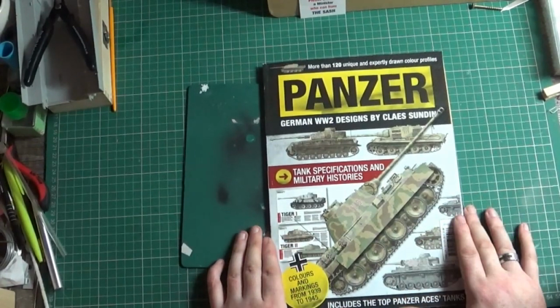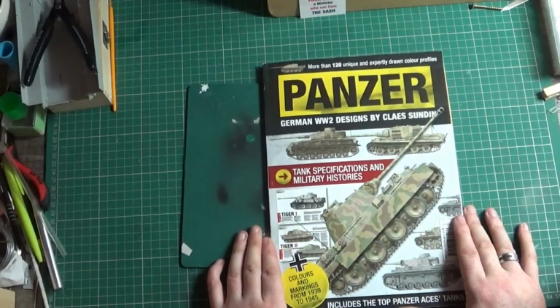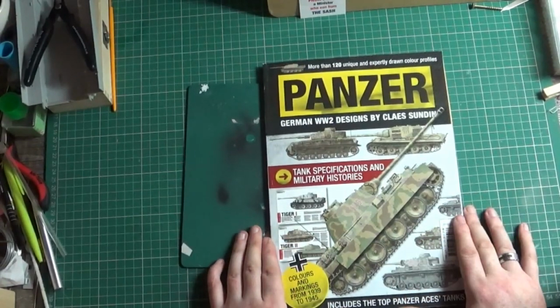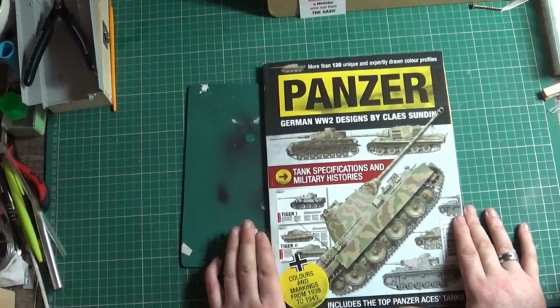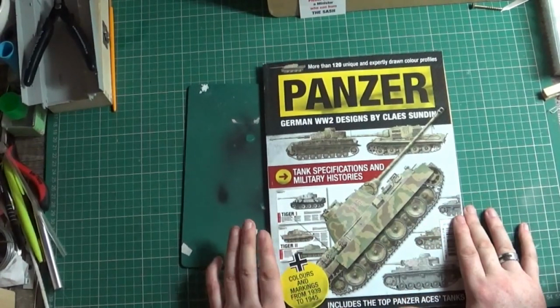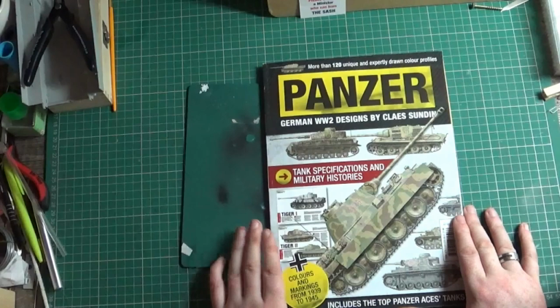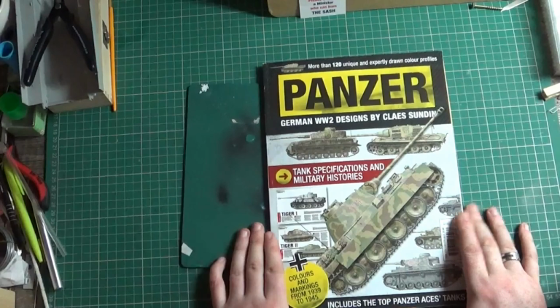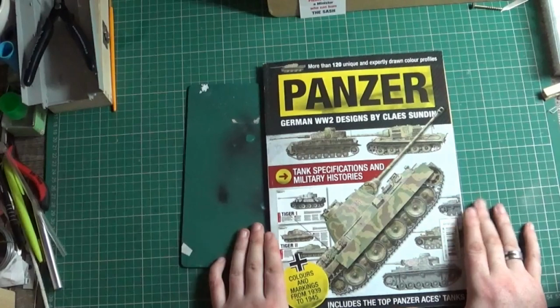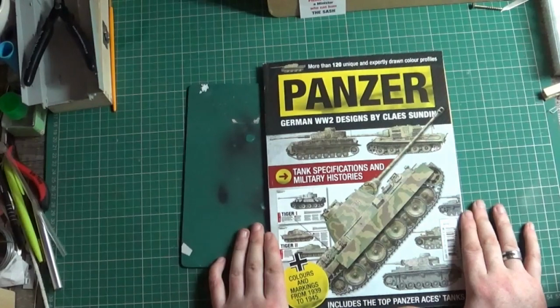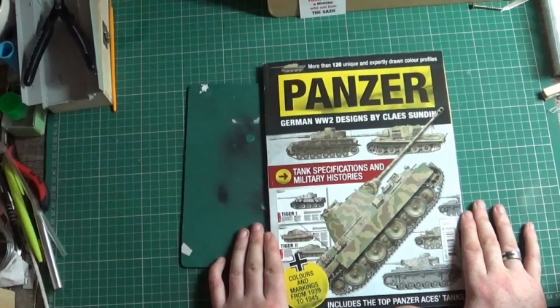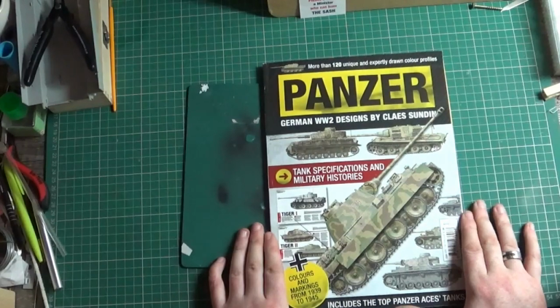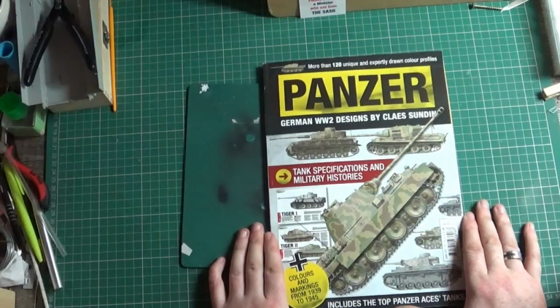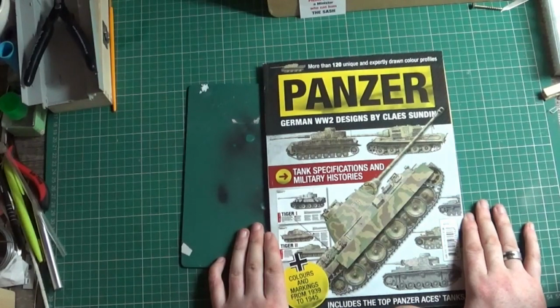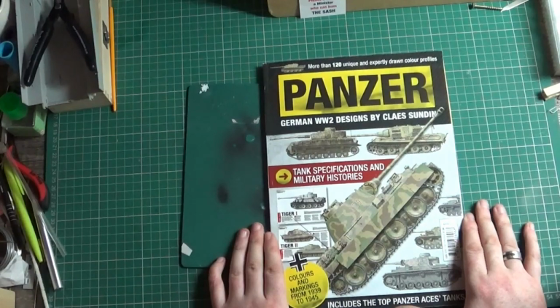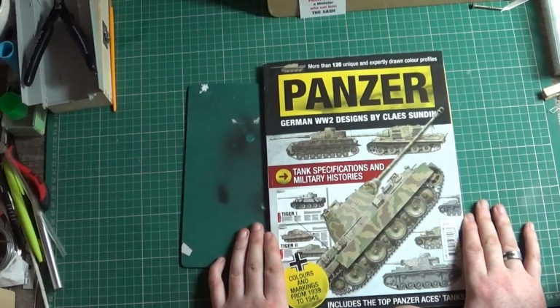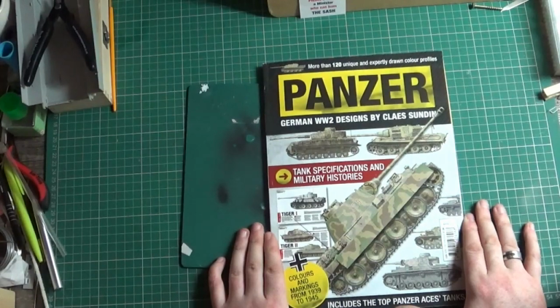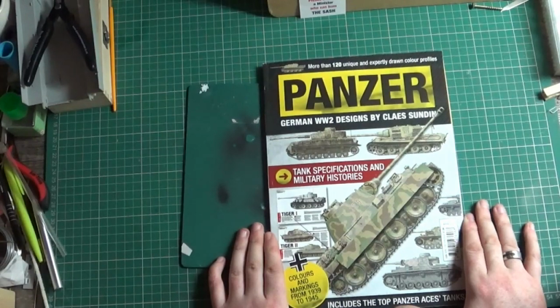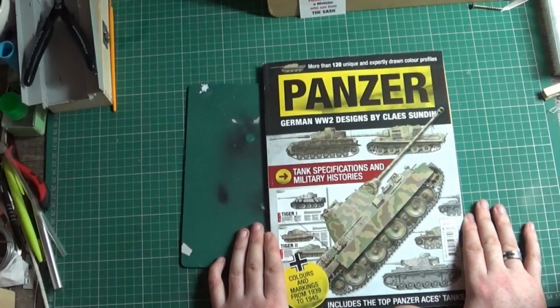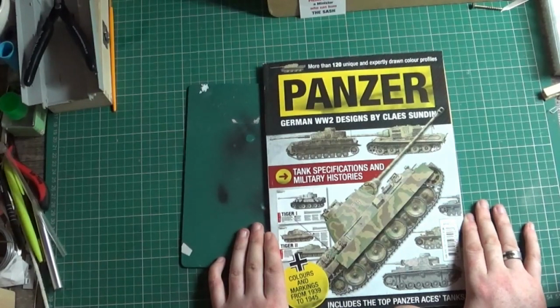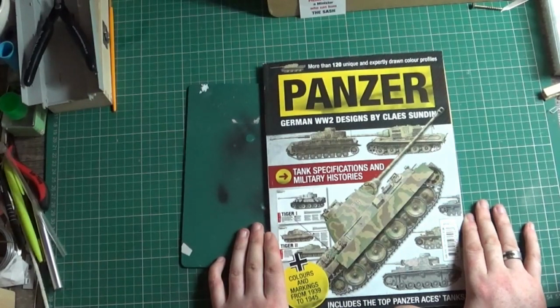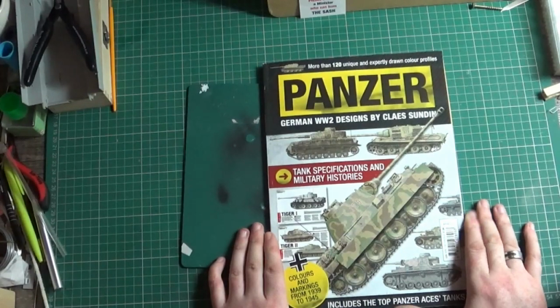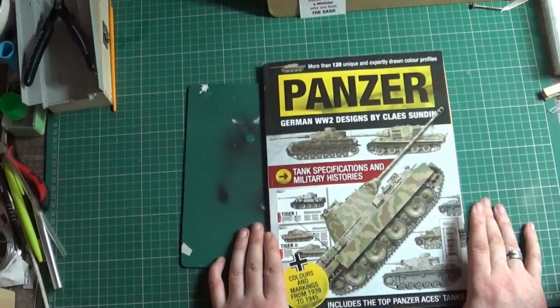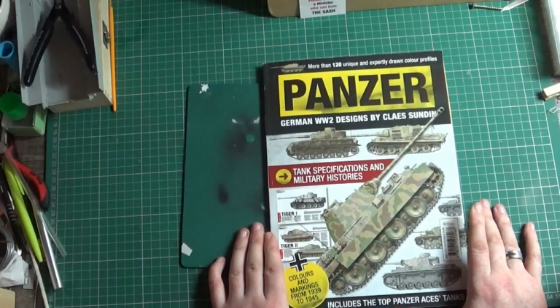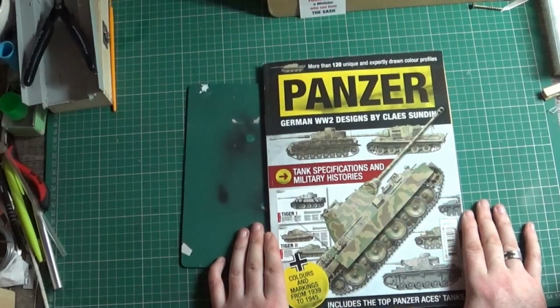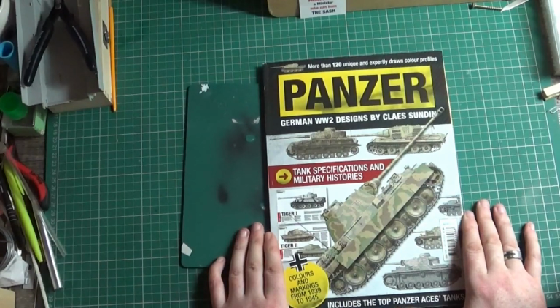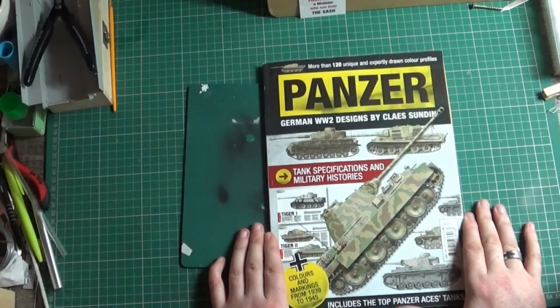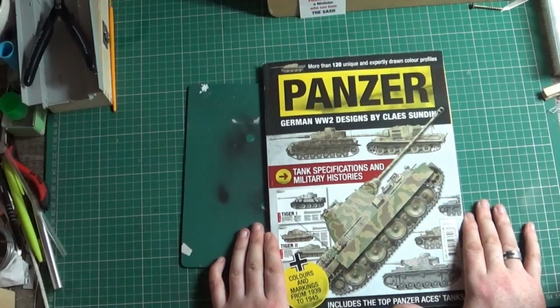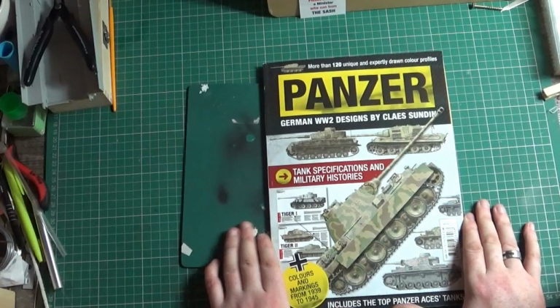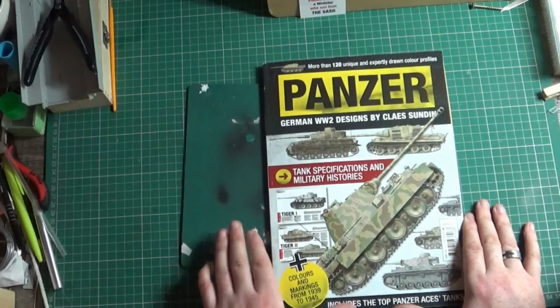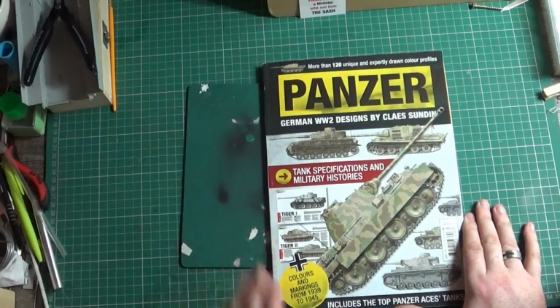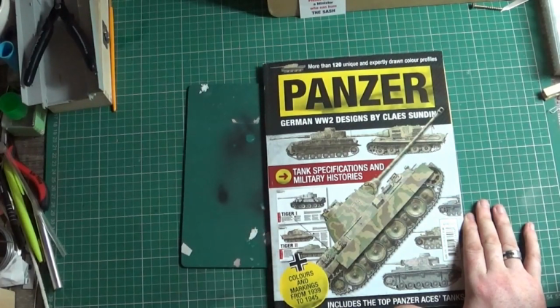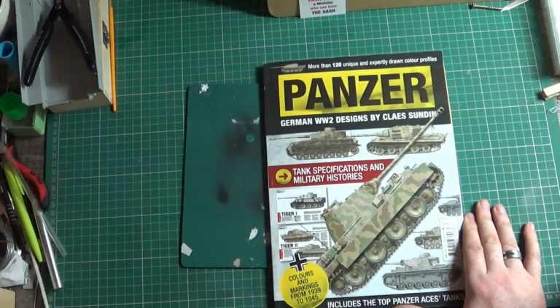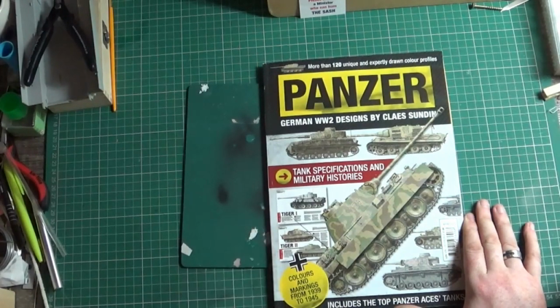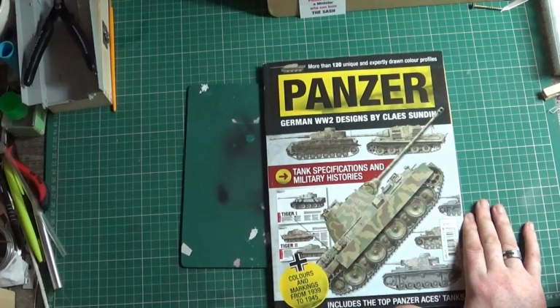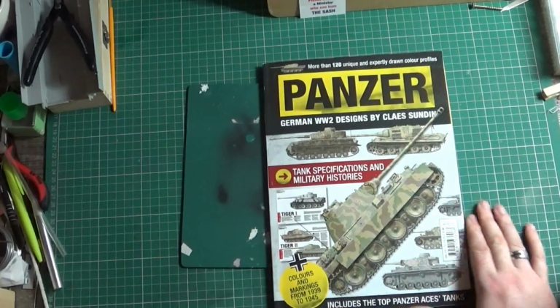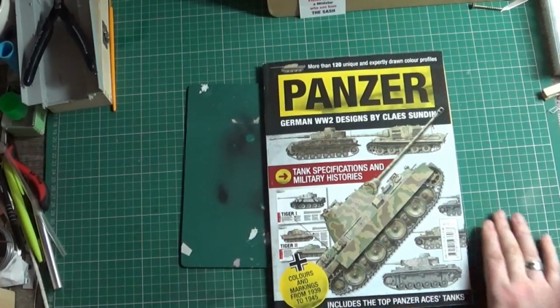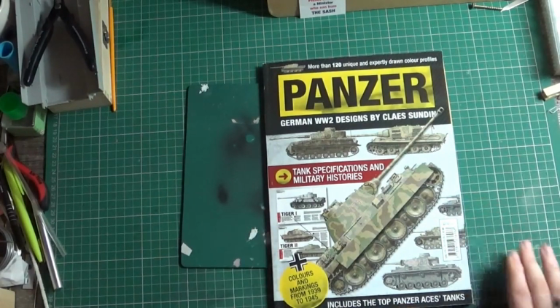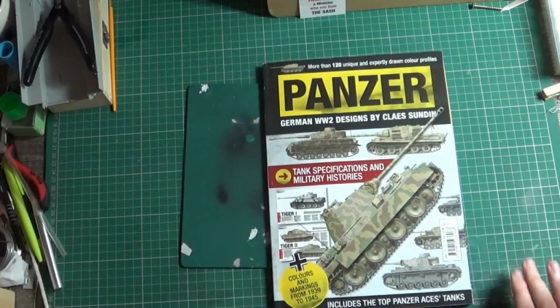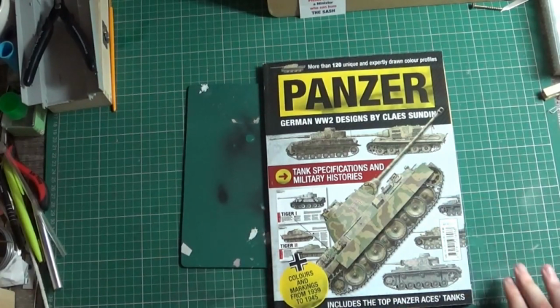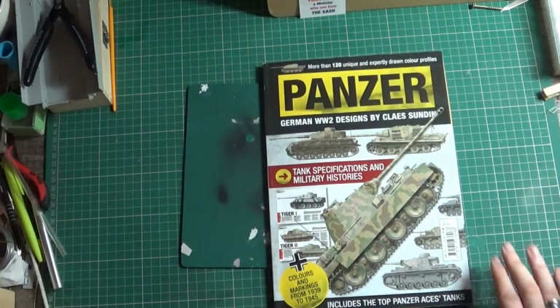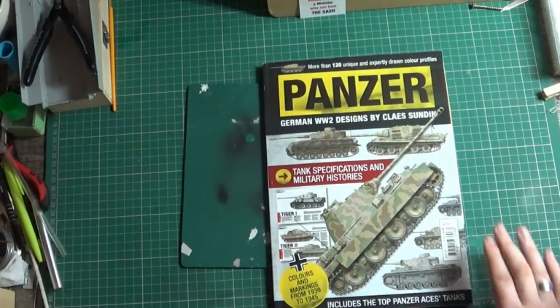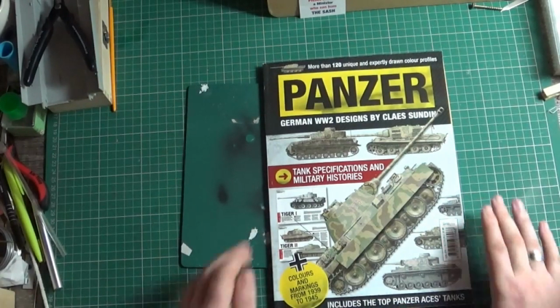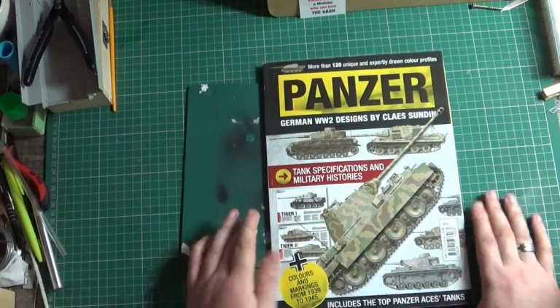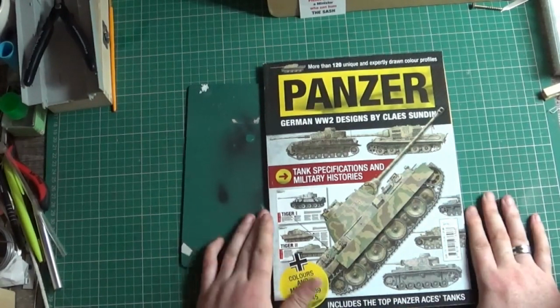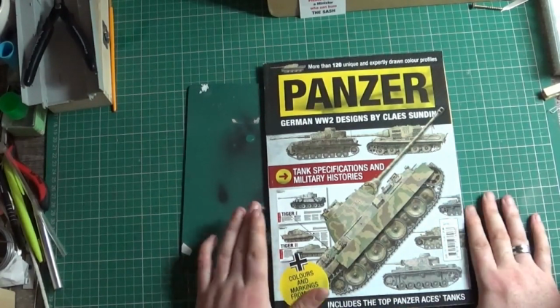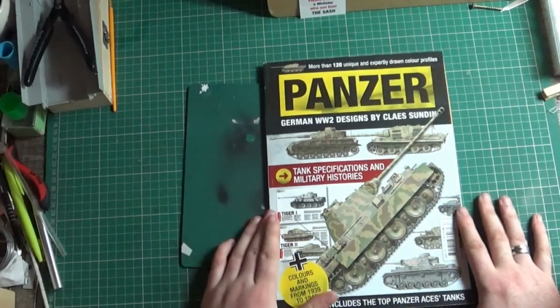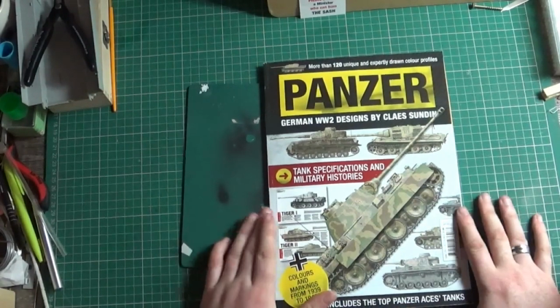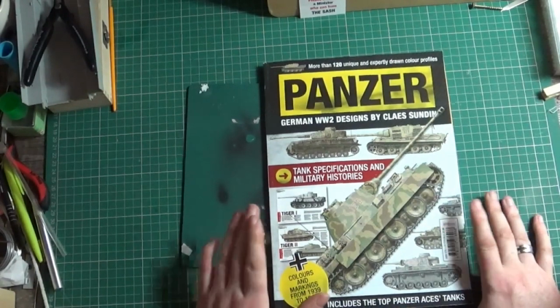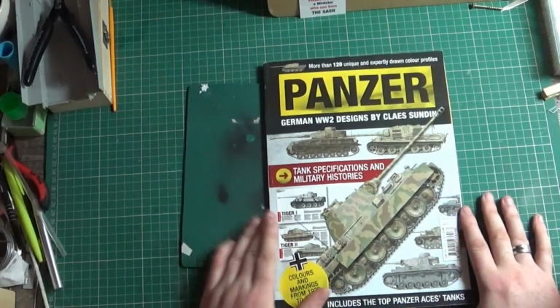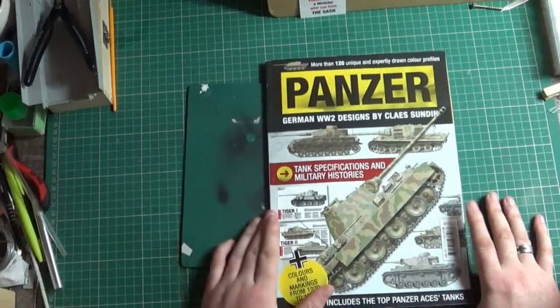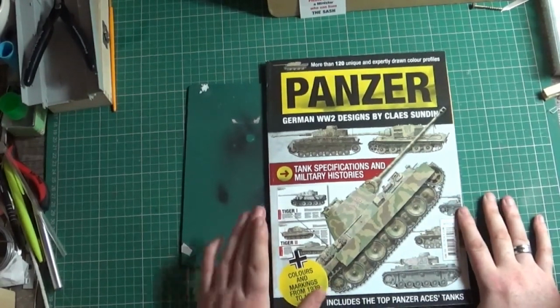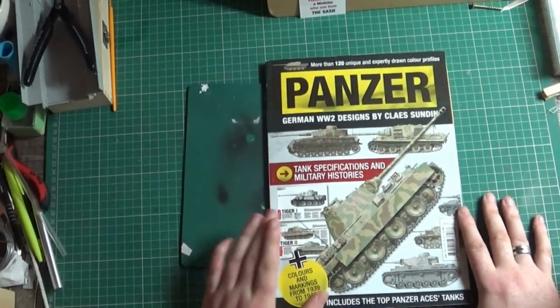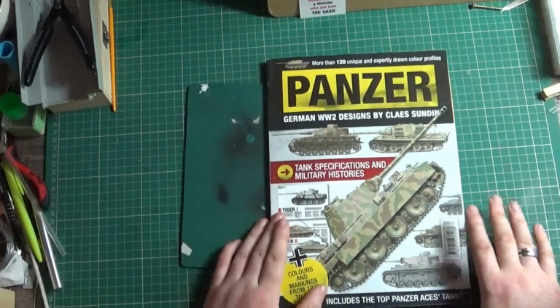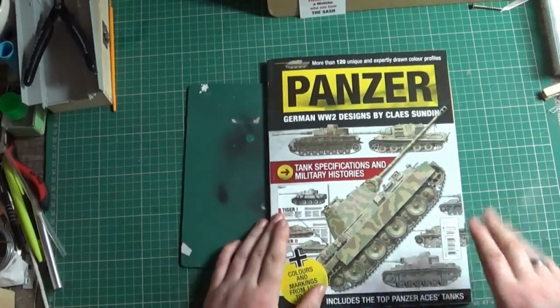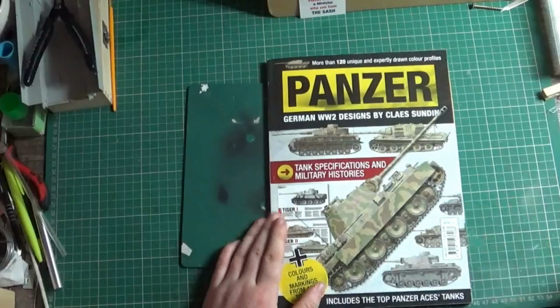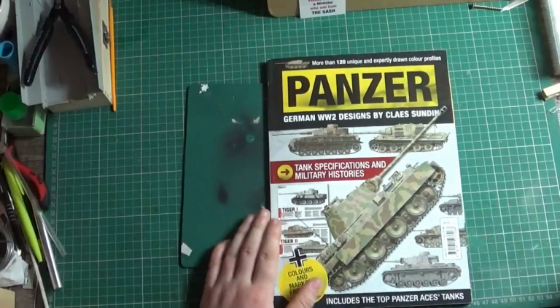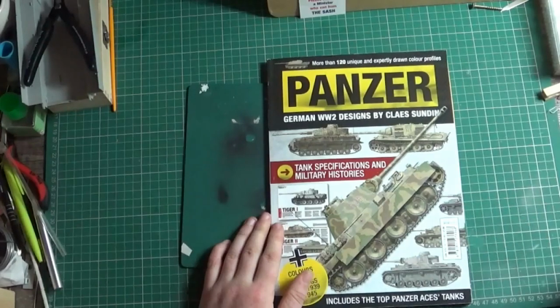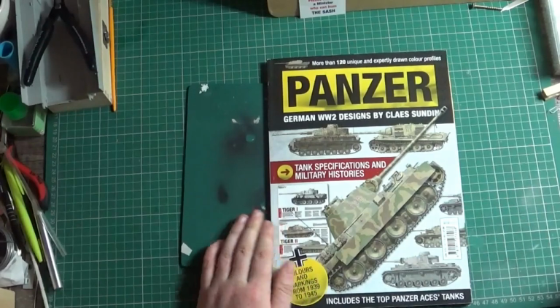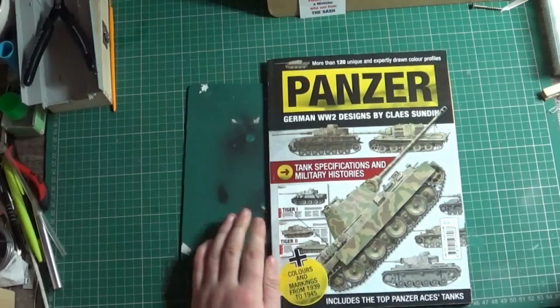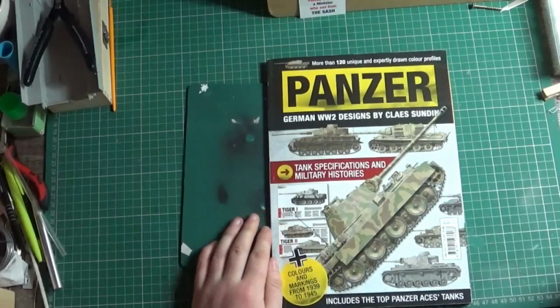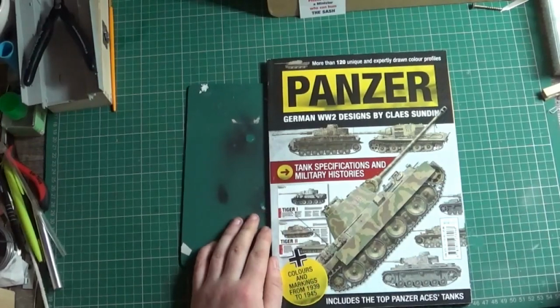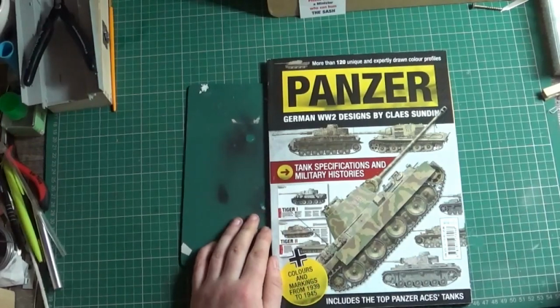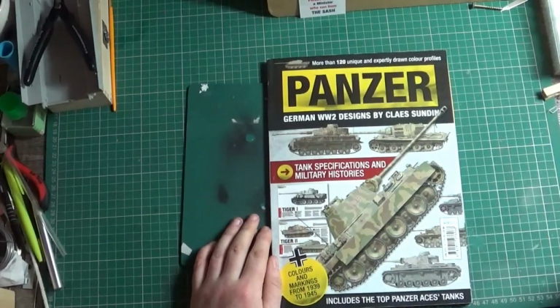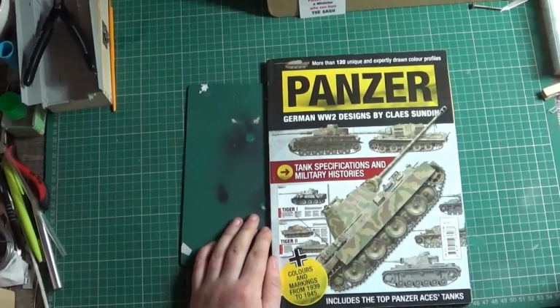So that's Panzer: German World War II Designs by Claes Sundin. Thanks for listening, guys, and I'll see you in the next one.